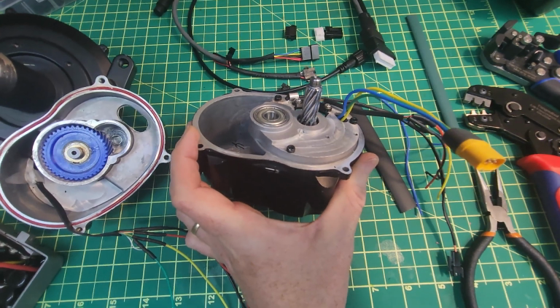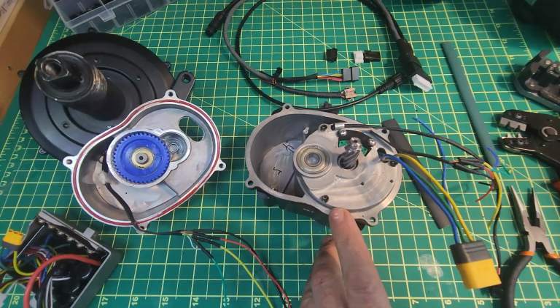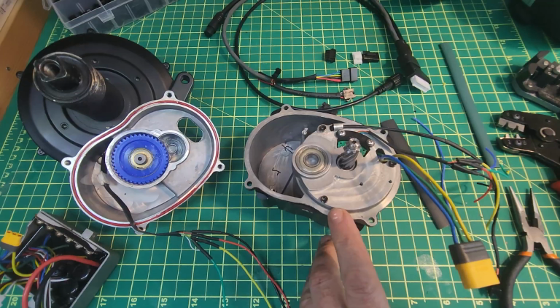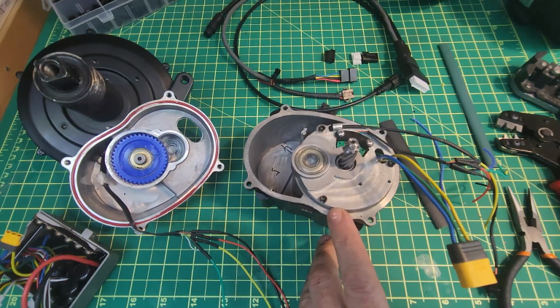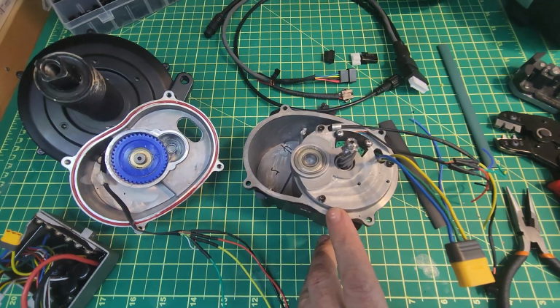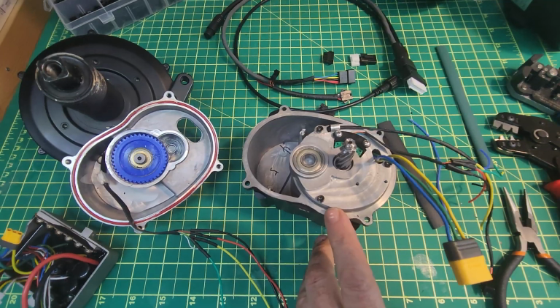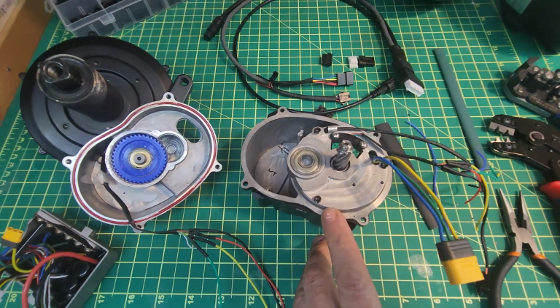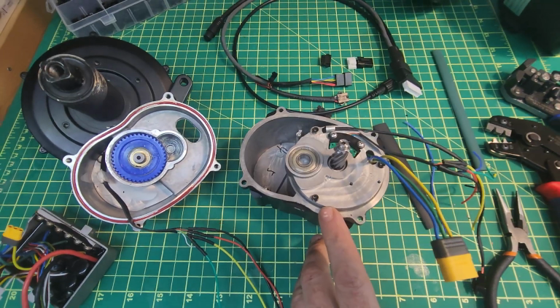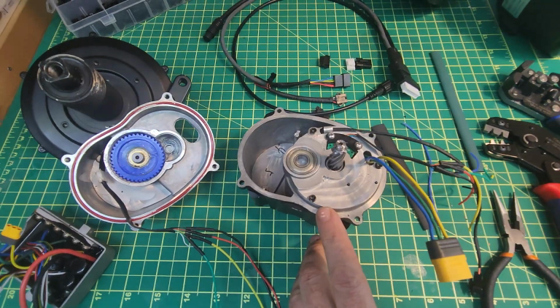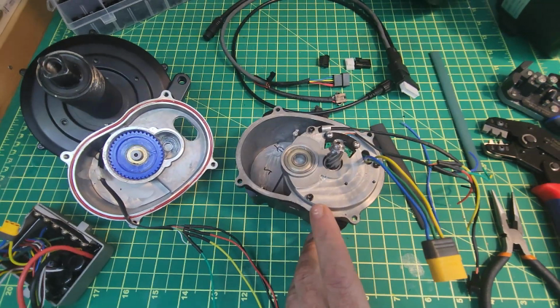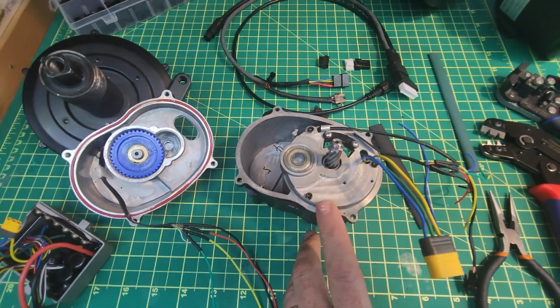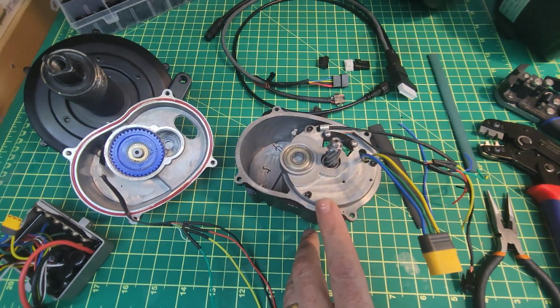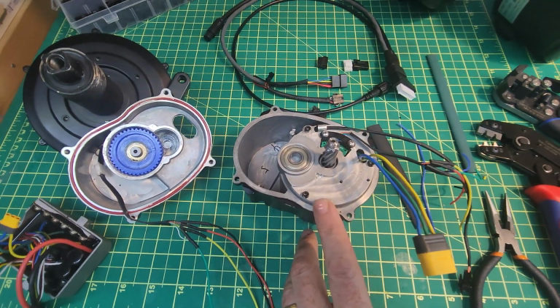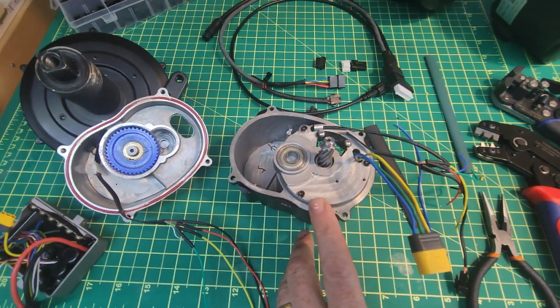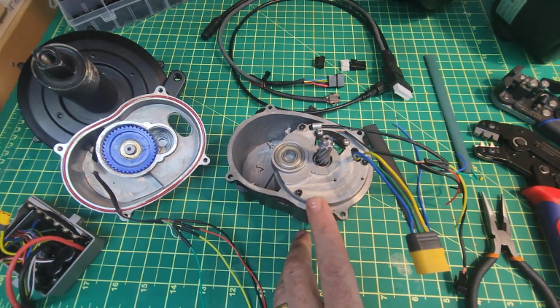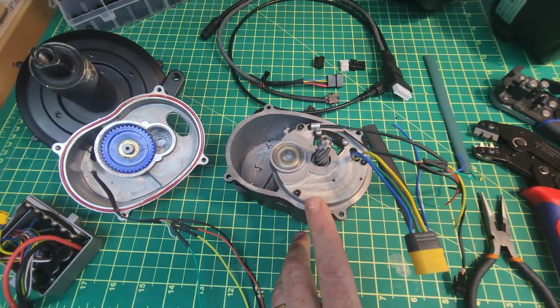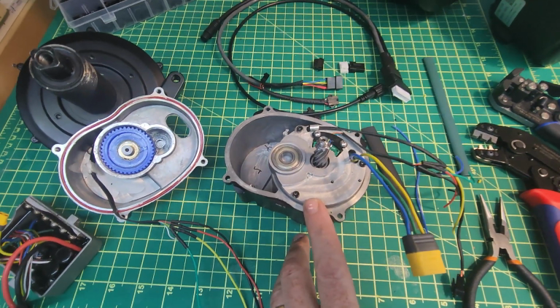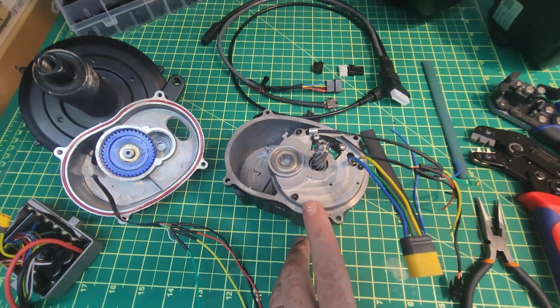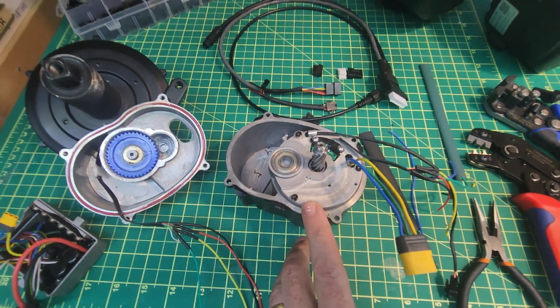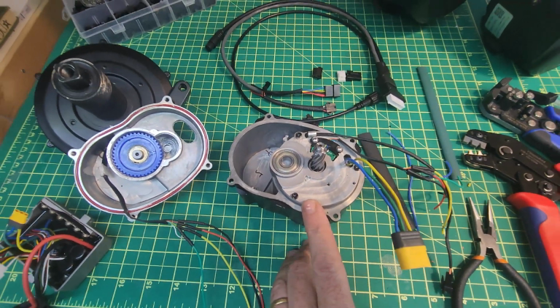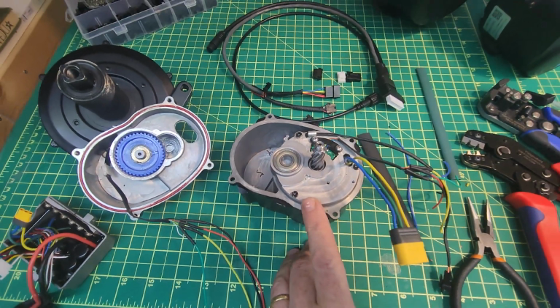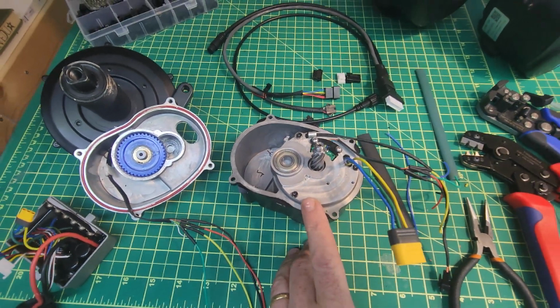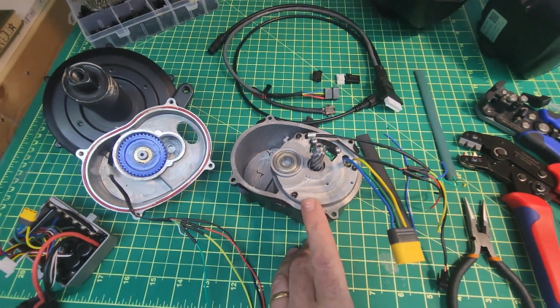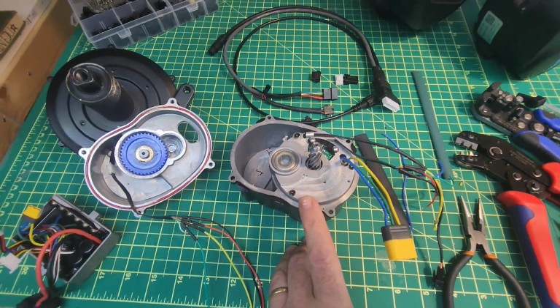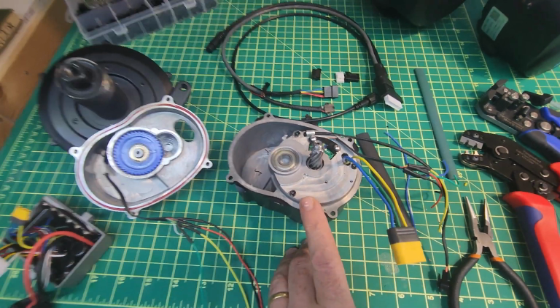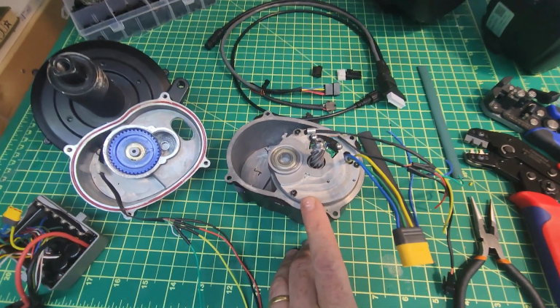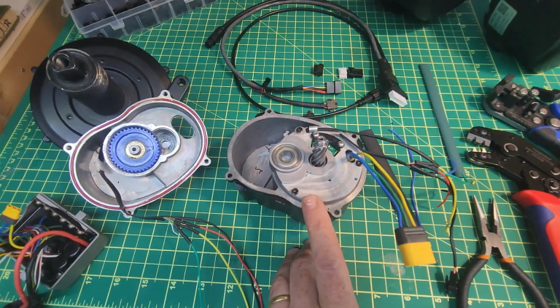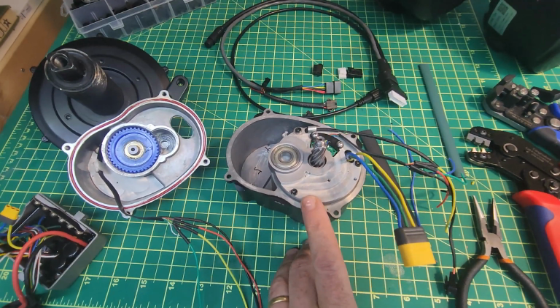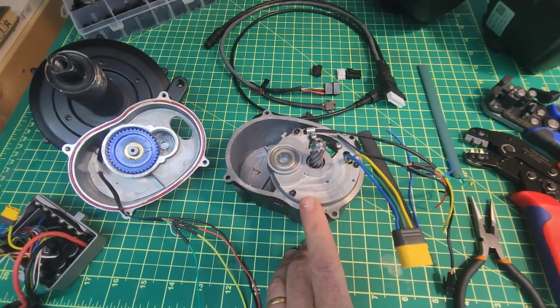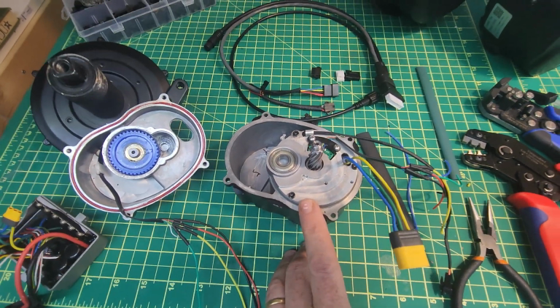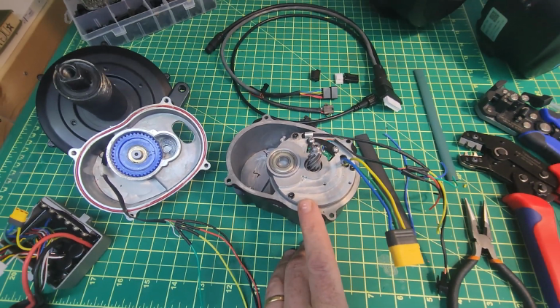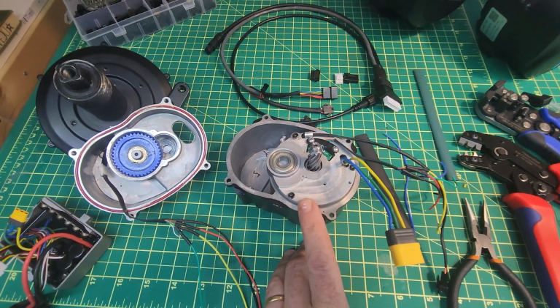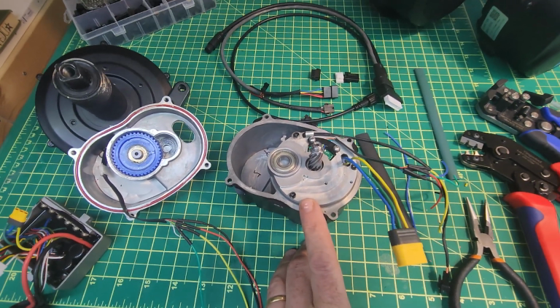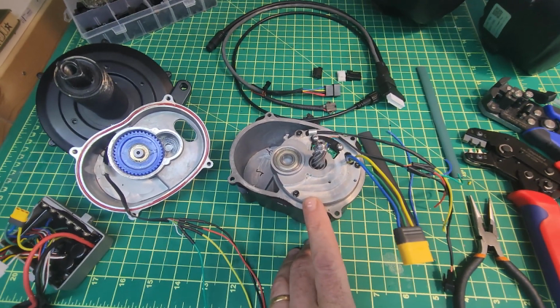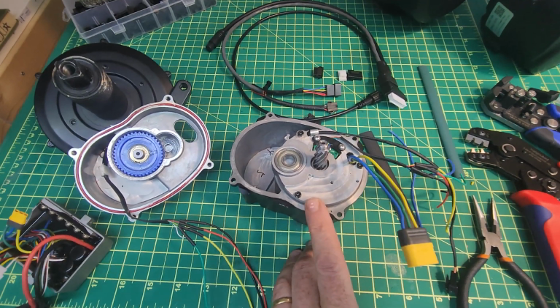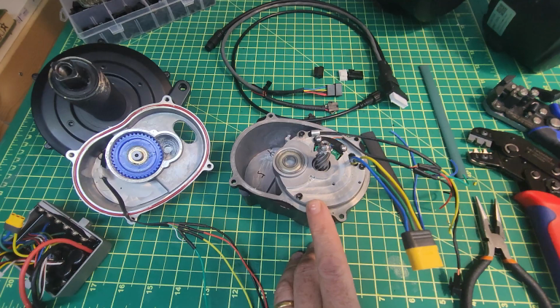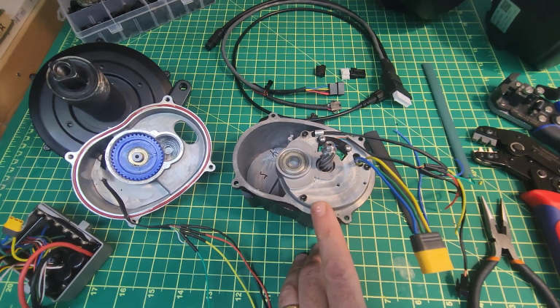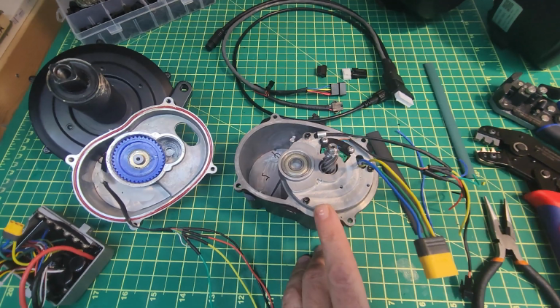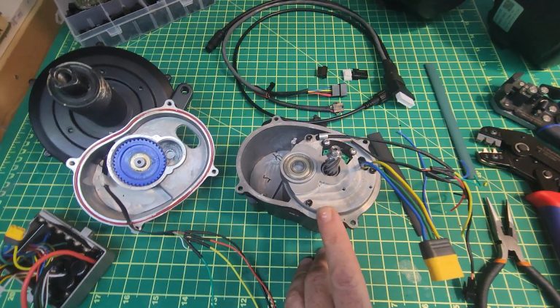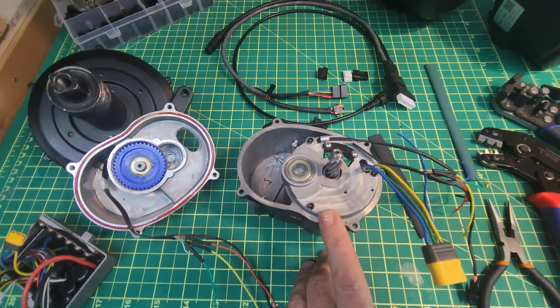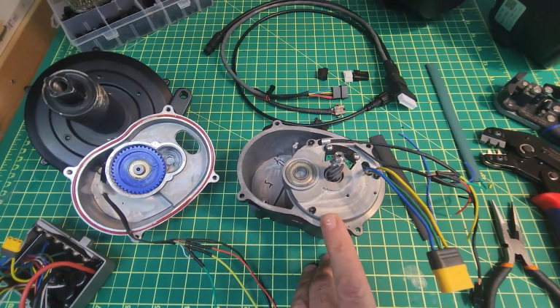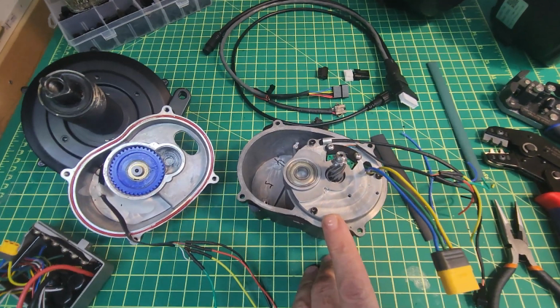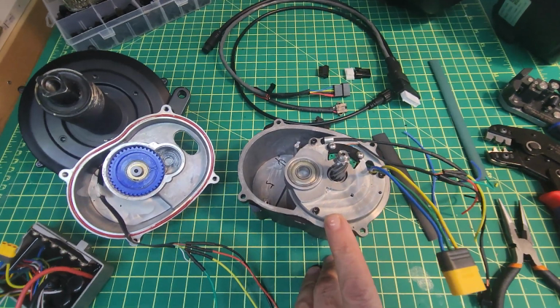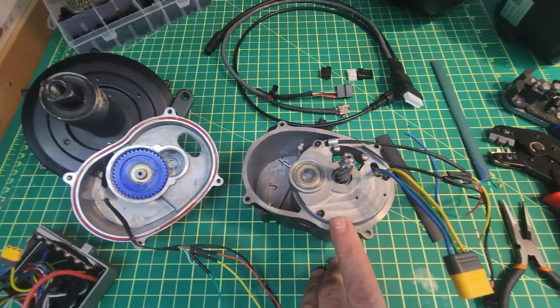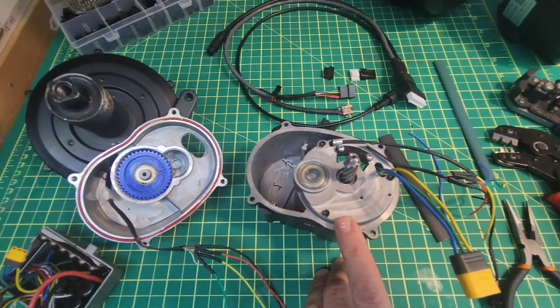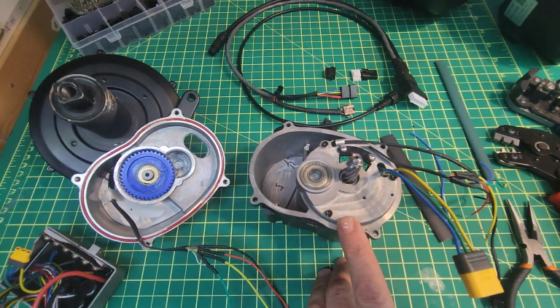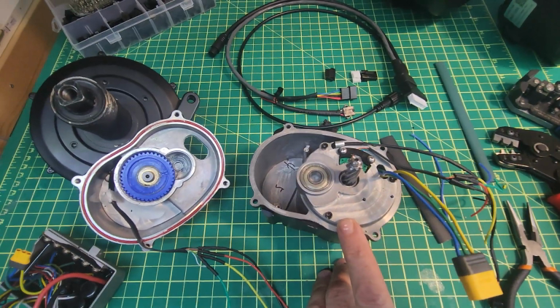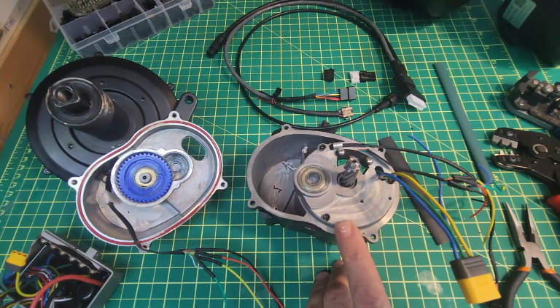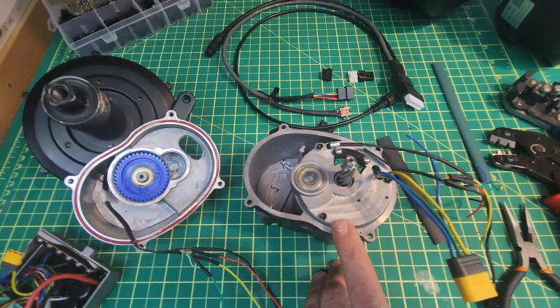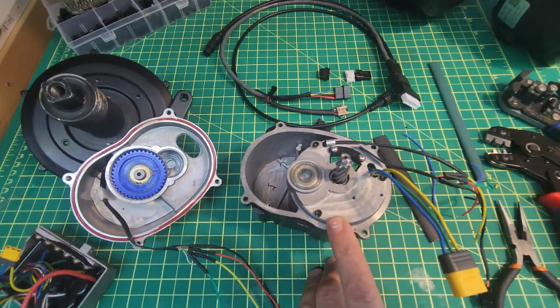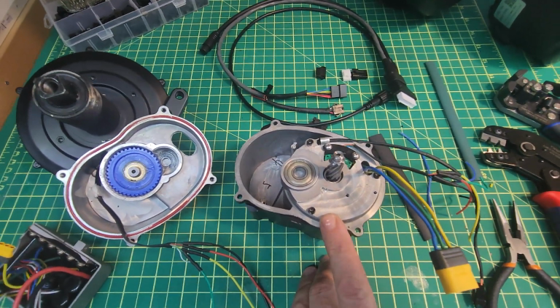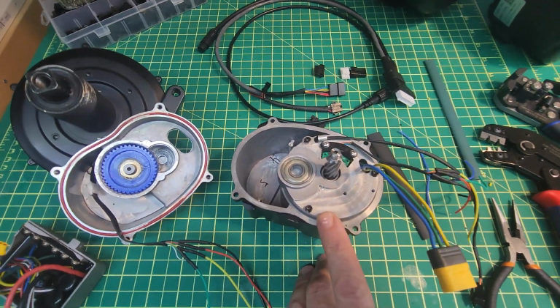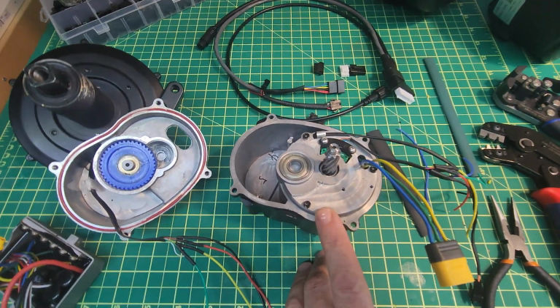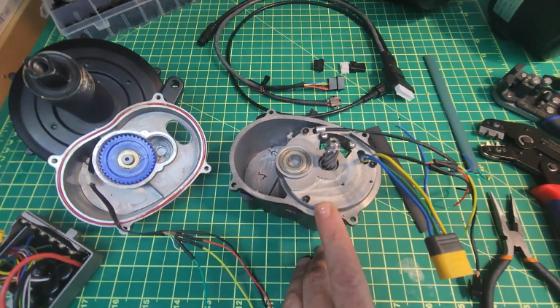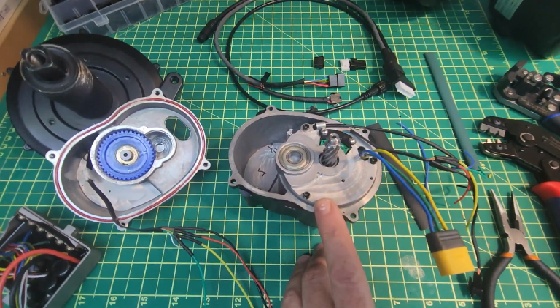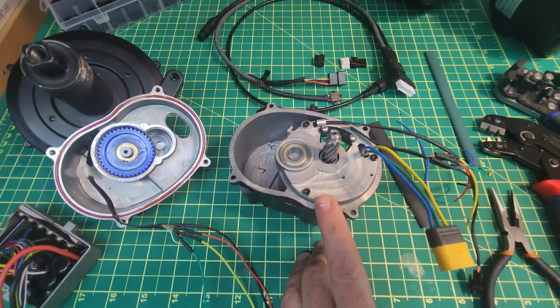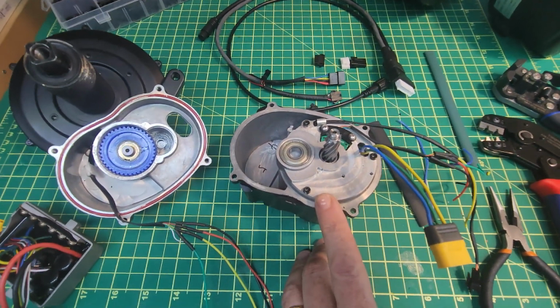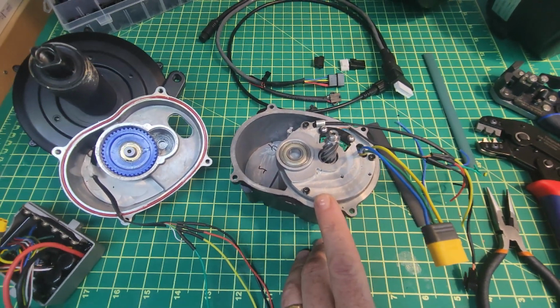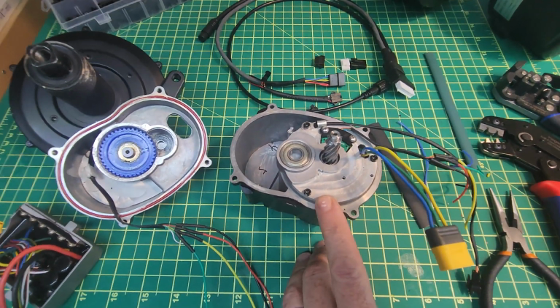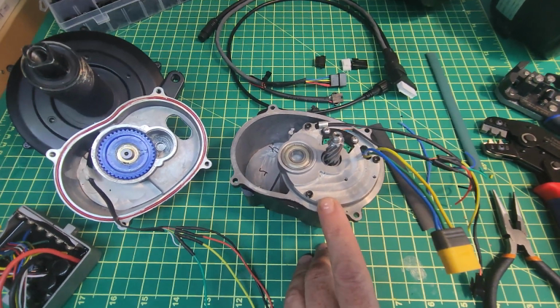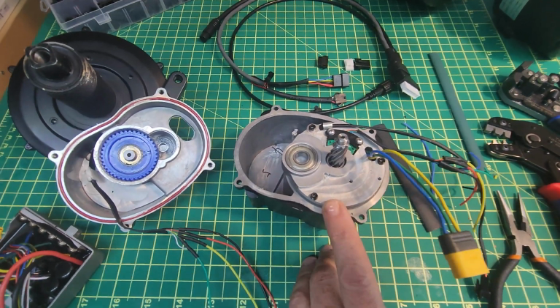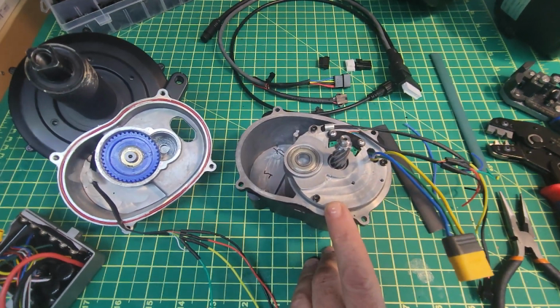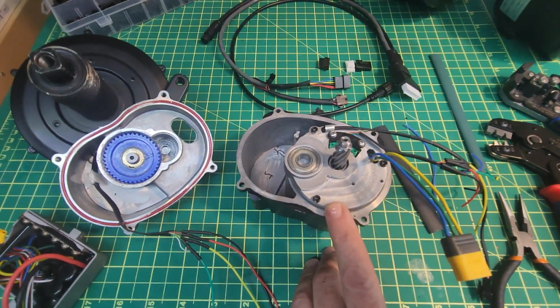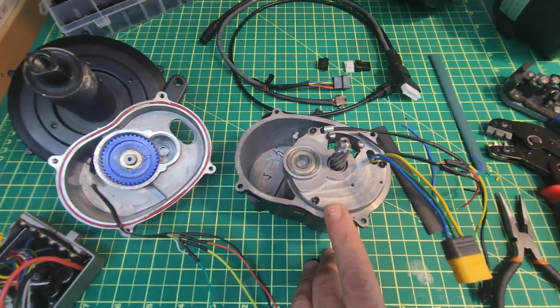That's the main thing I'll be talking about with the CYC Photon — in that motor there isn't really a solid path to dissipate heat.